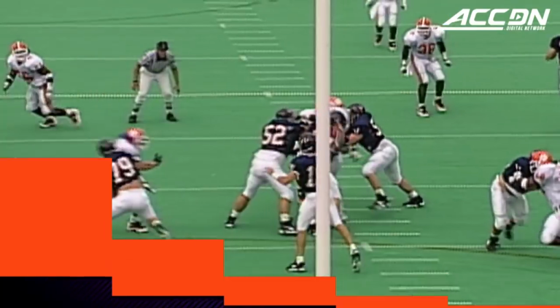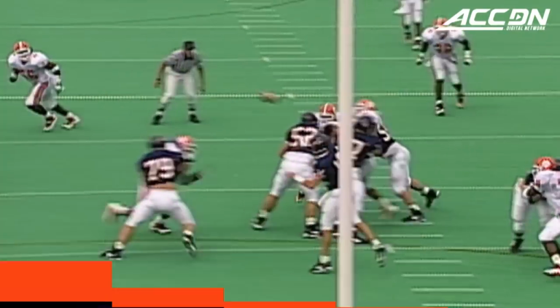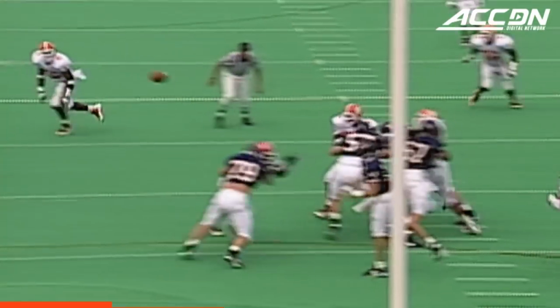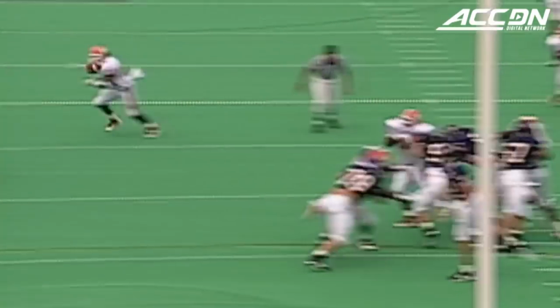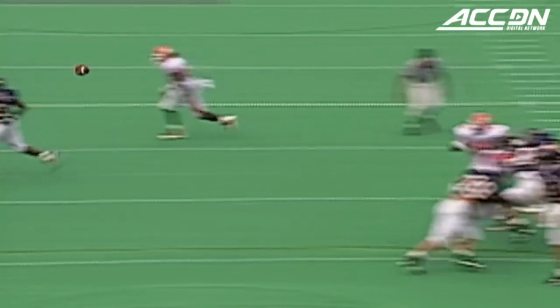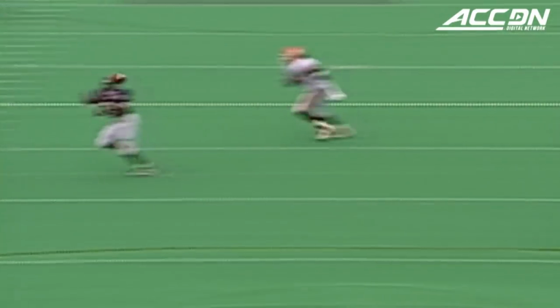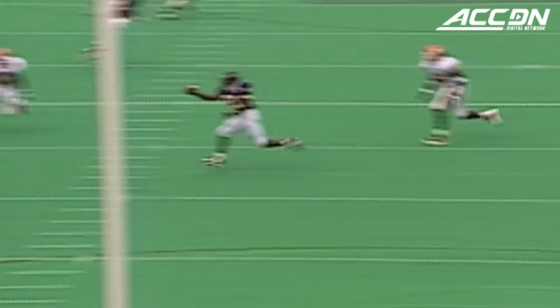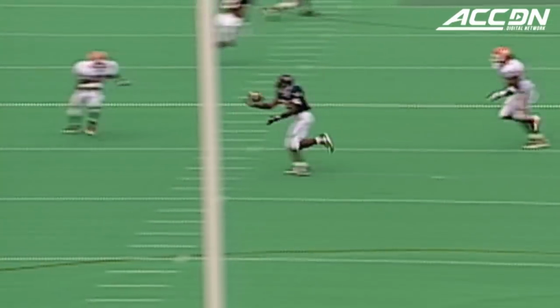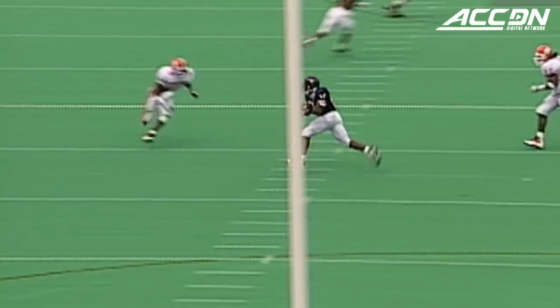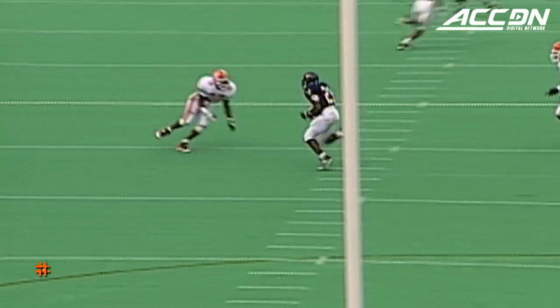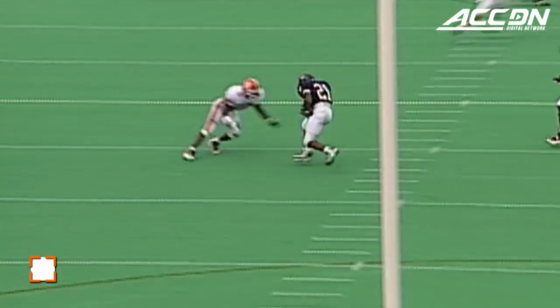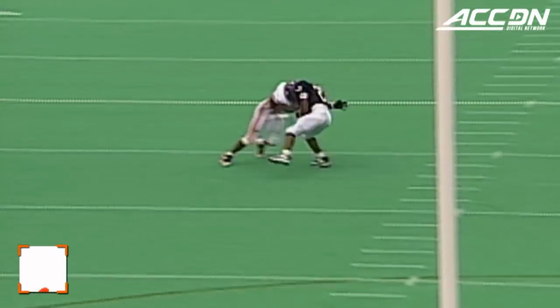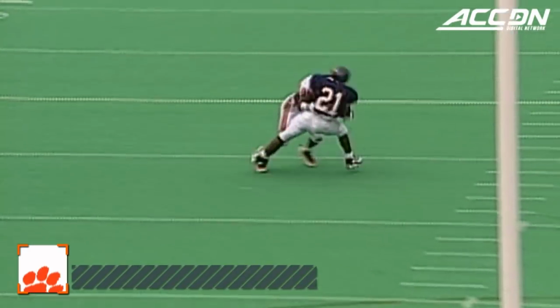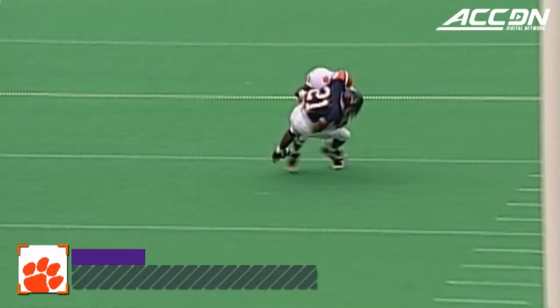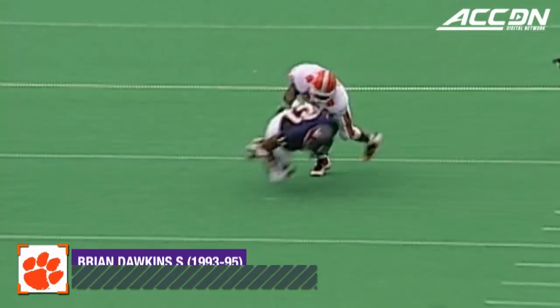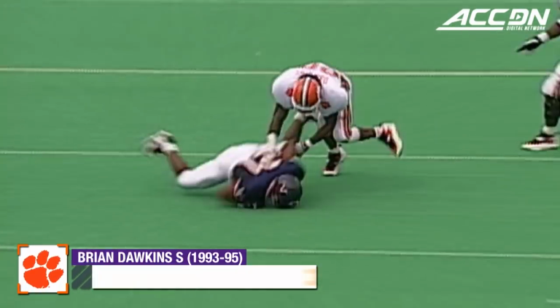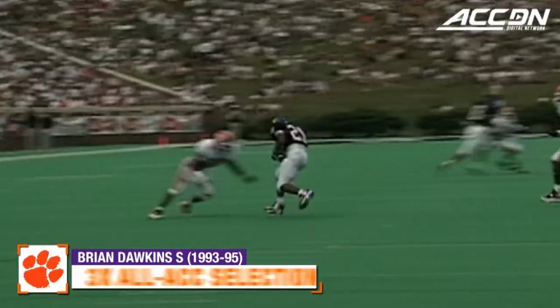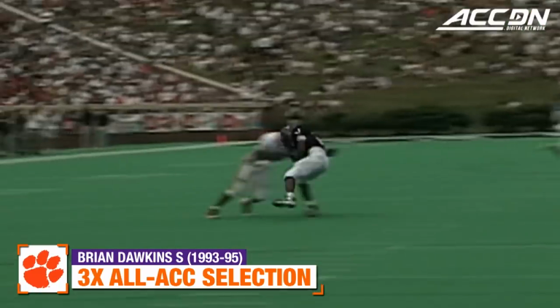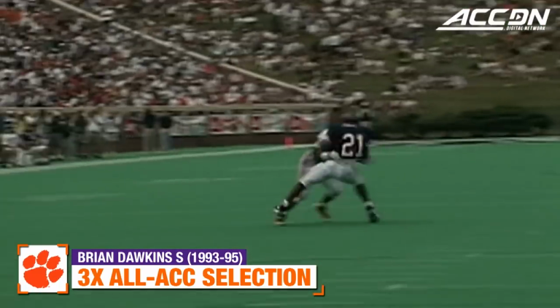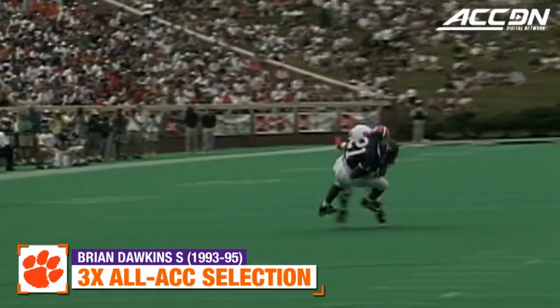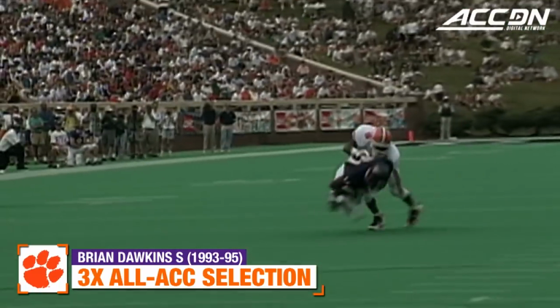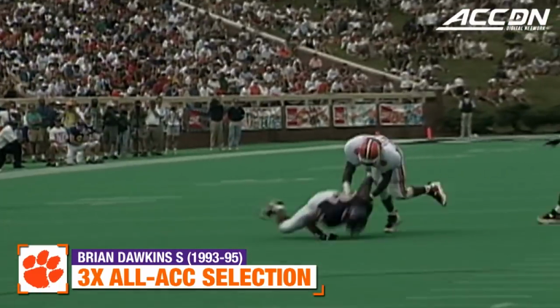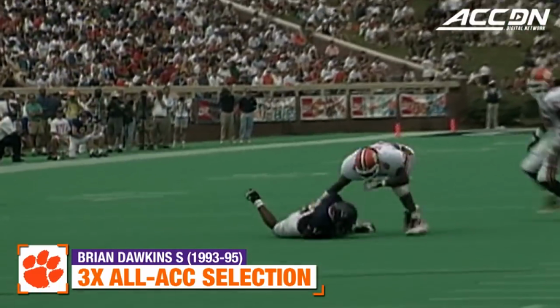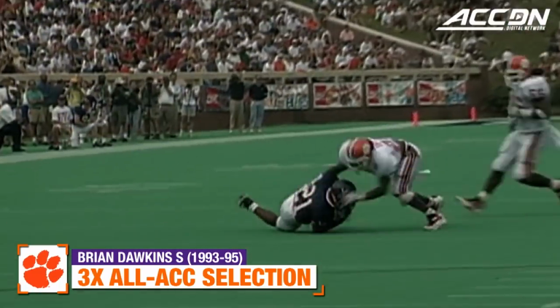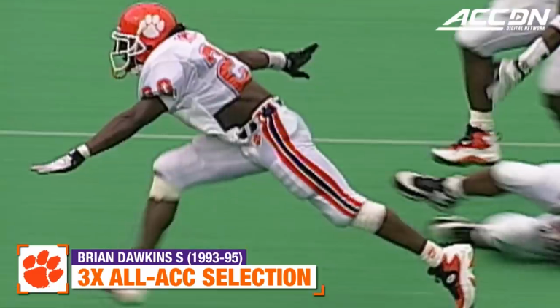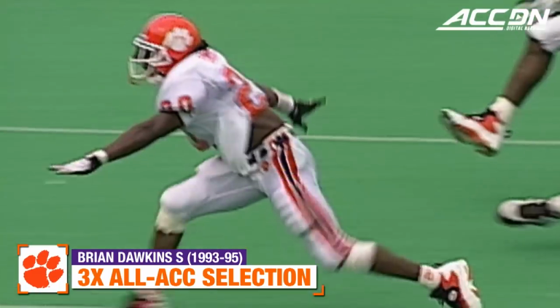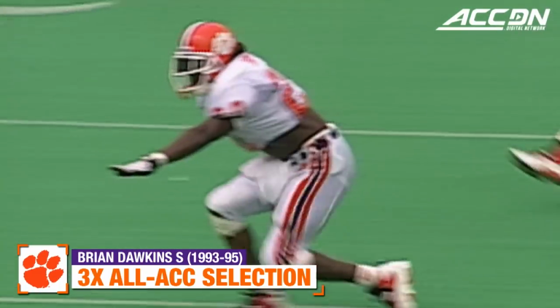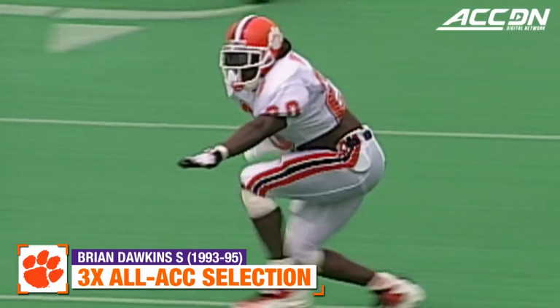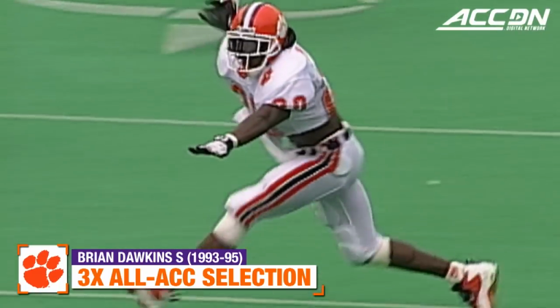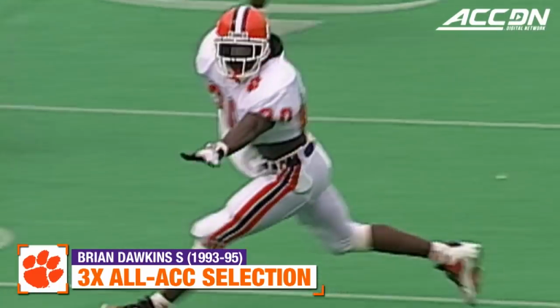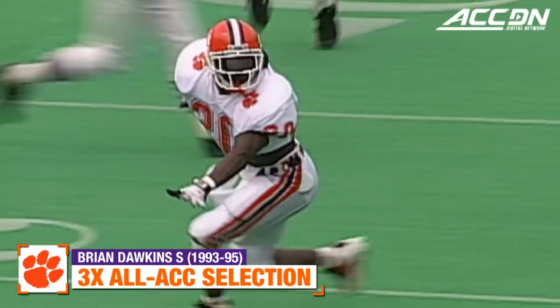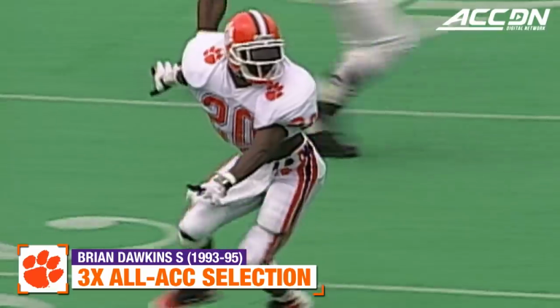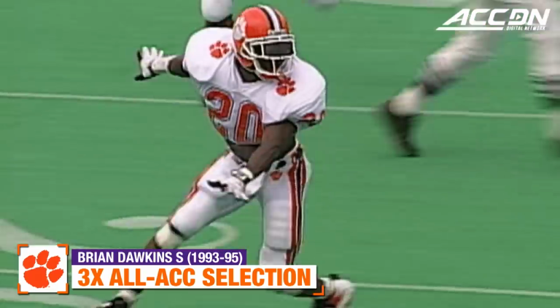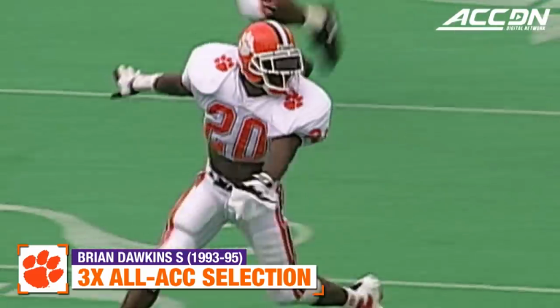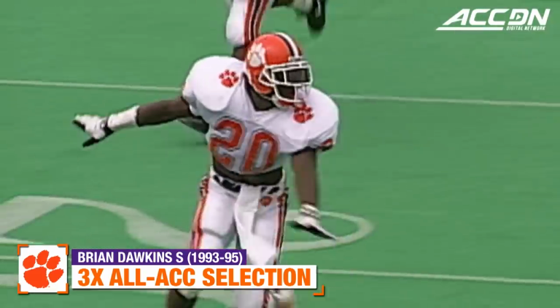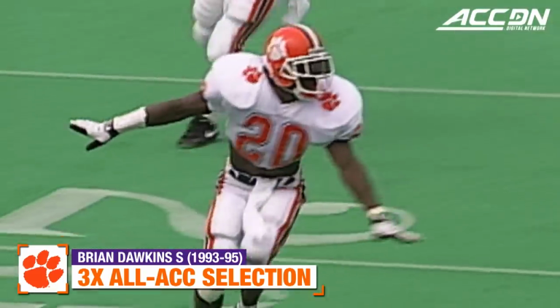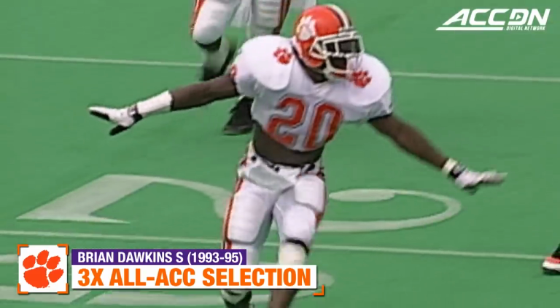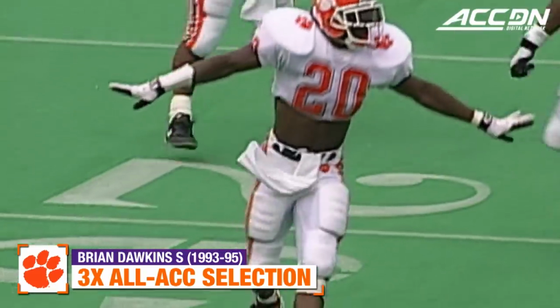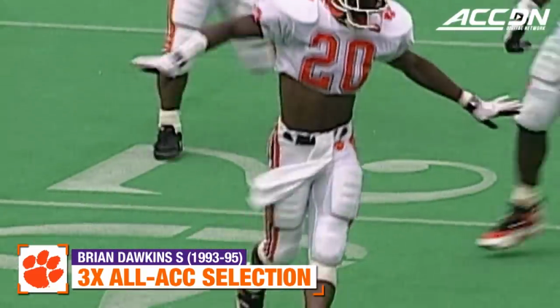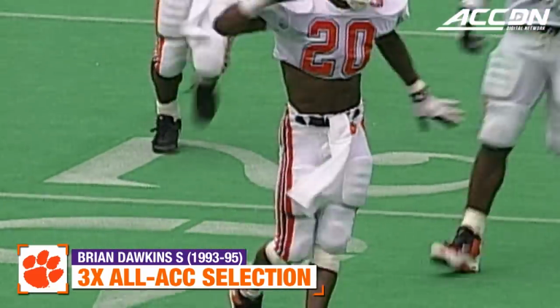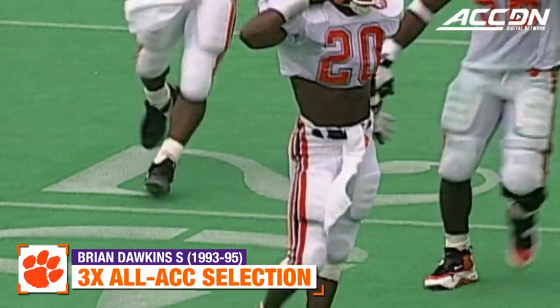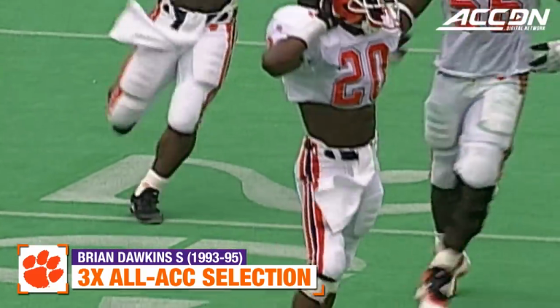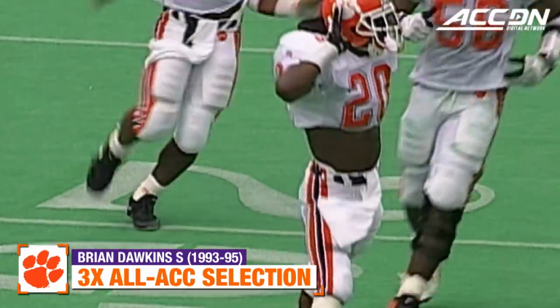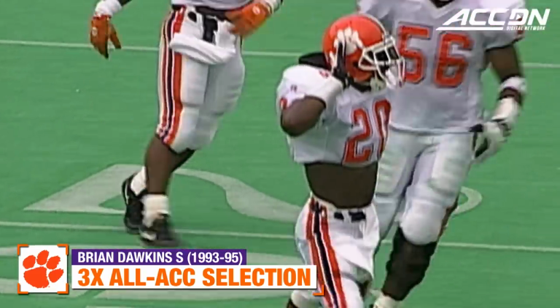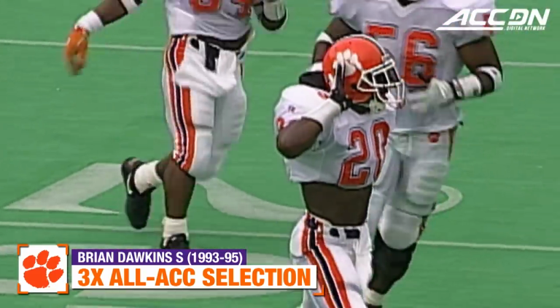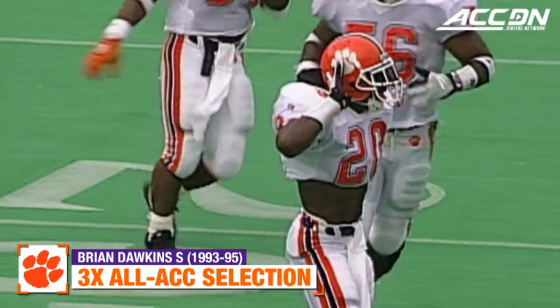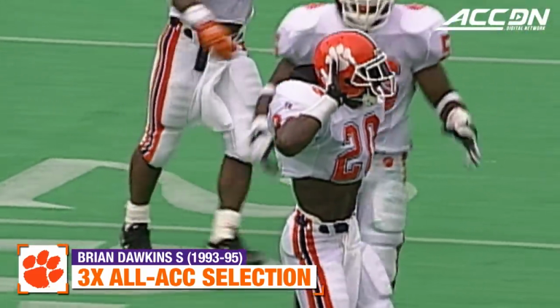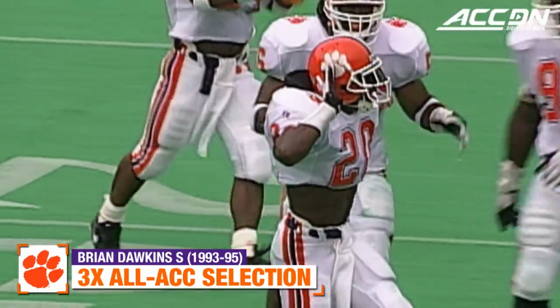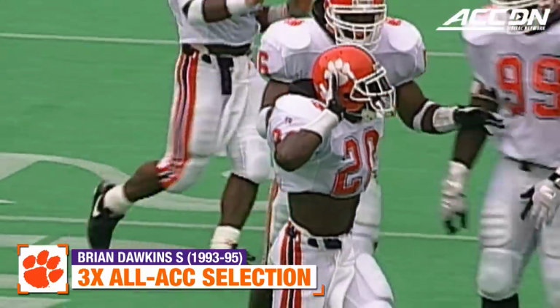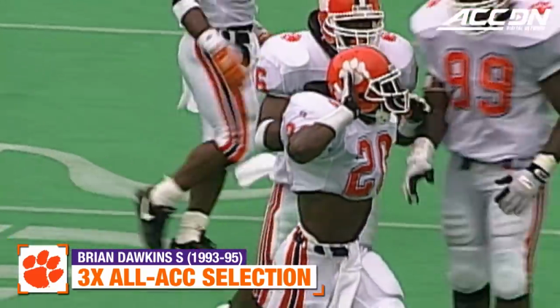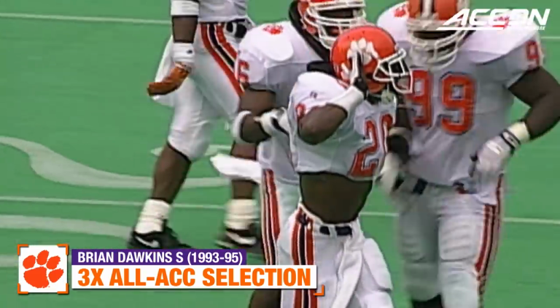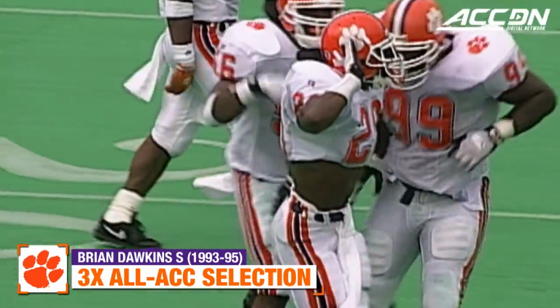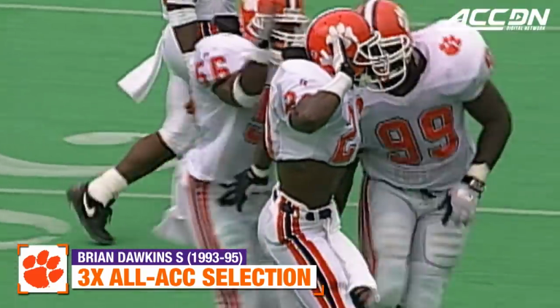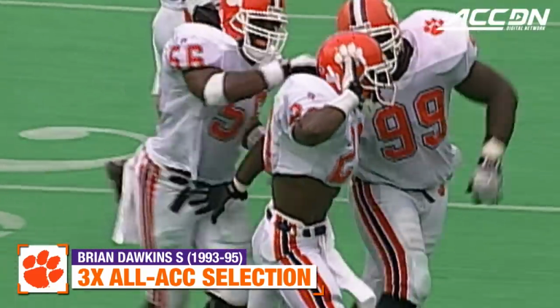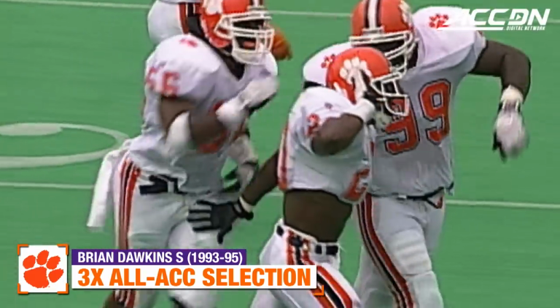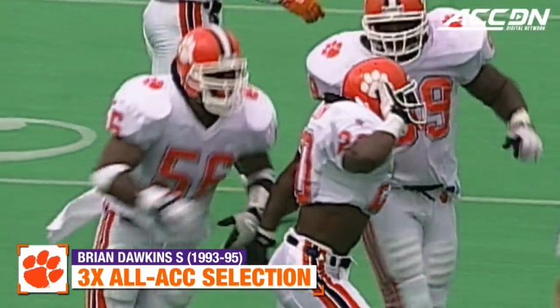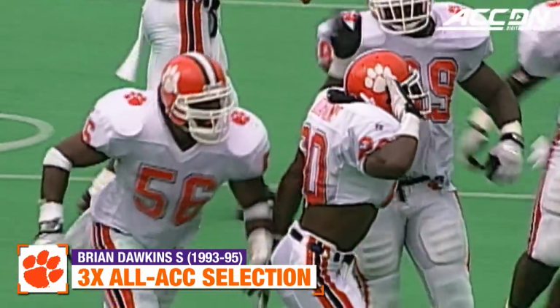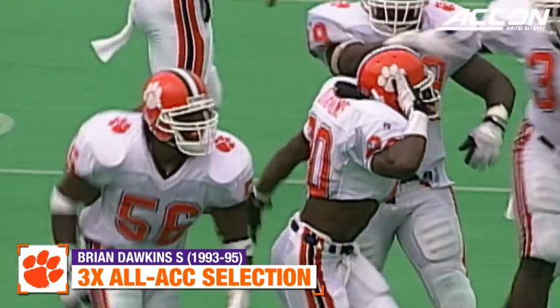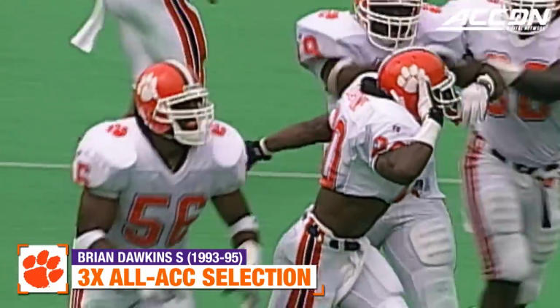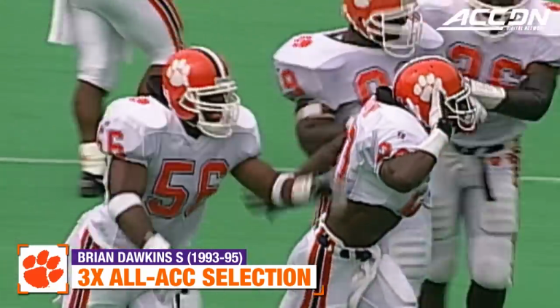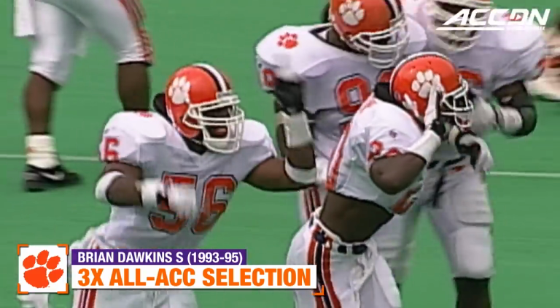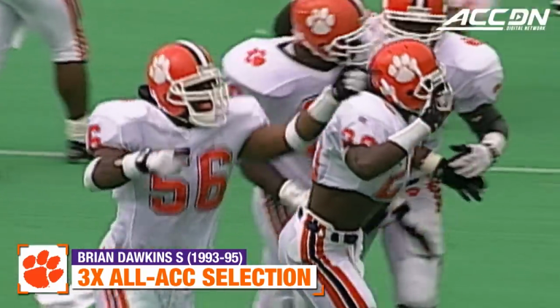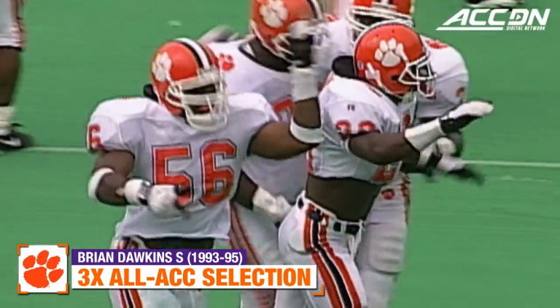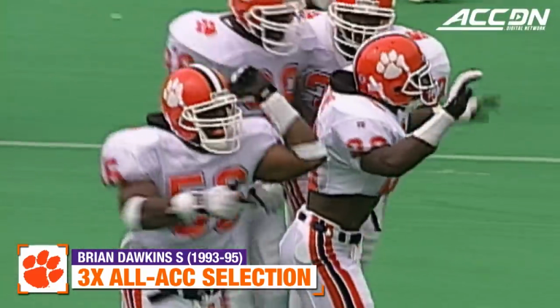Throw to throw again, same pattern. Tiki Barber — and Brian Dawkins levels it at the 22-yard line. A gain of two.